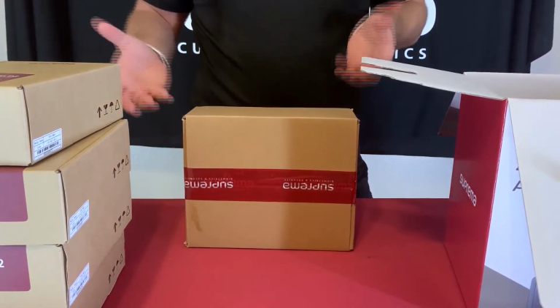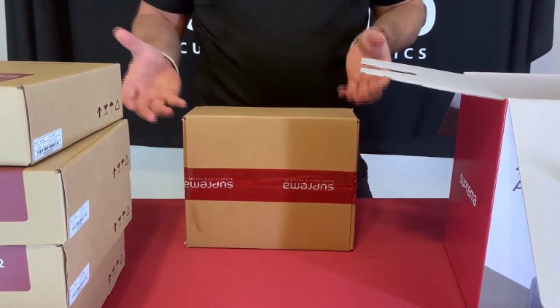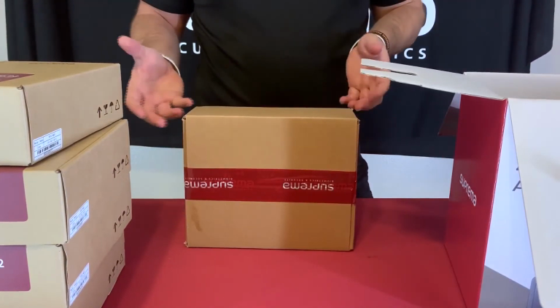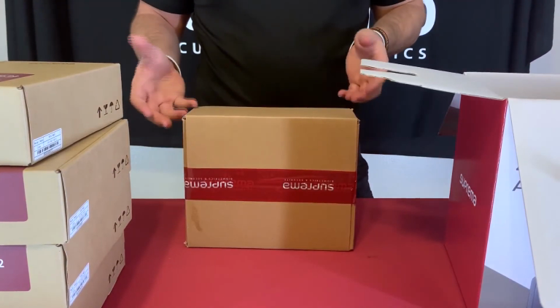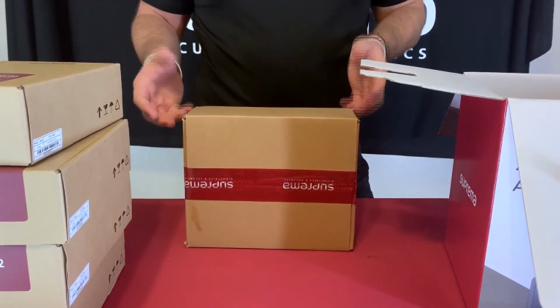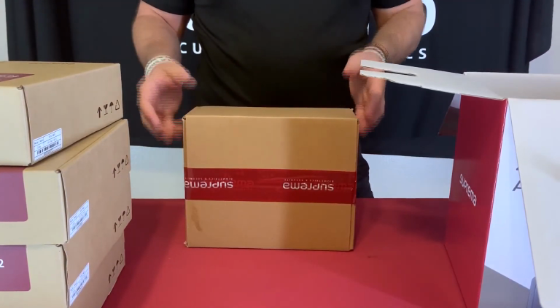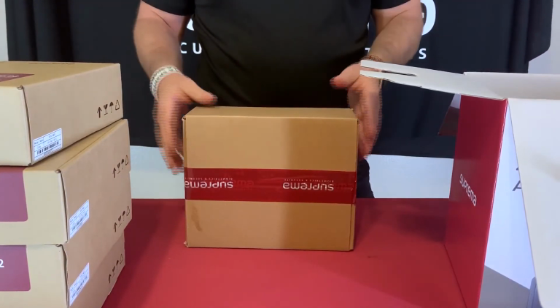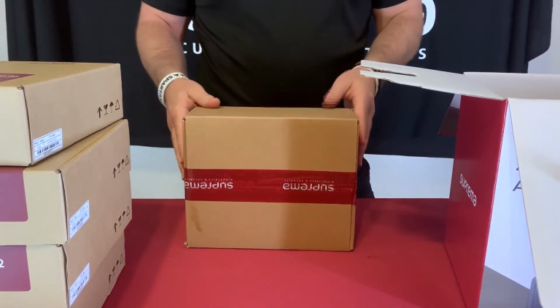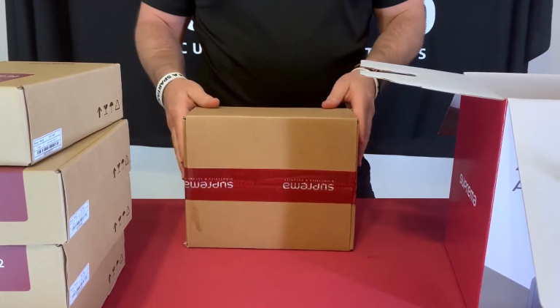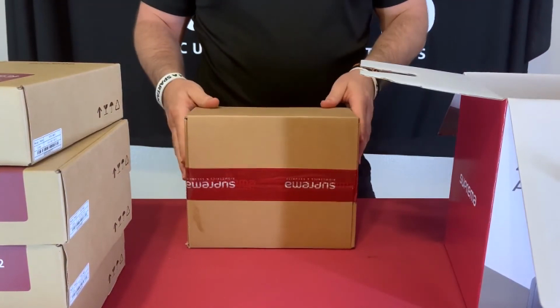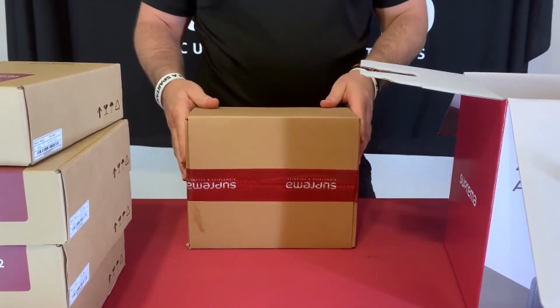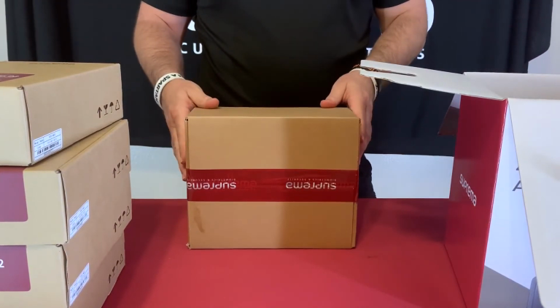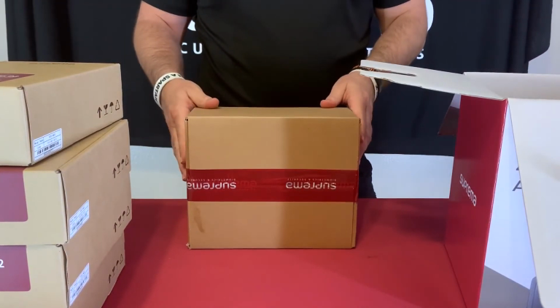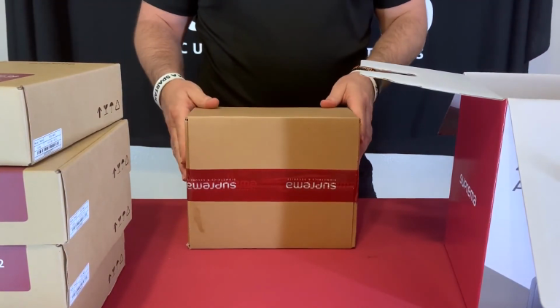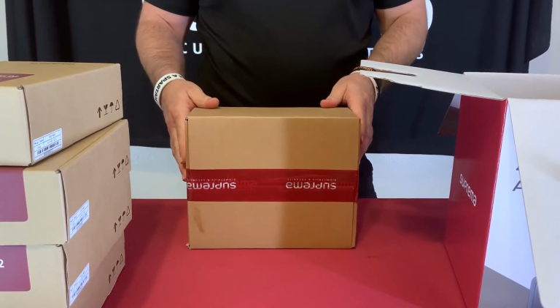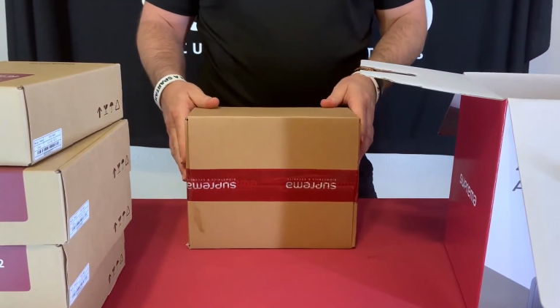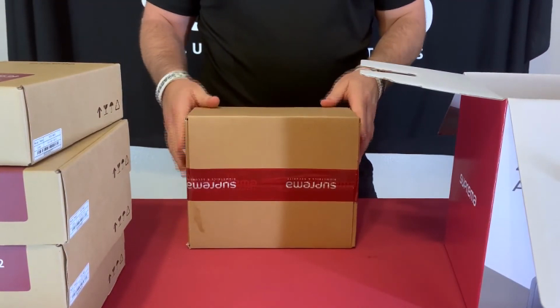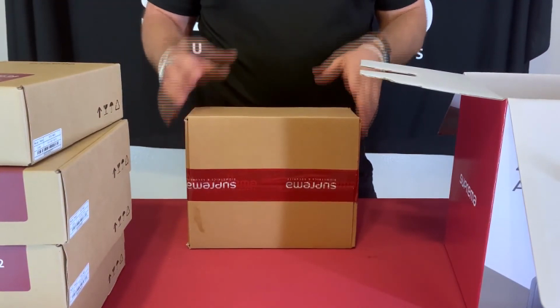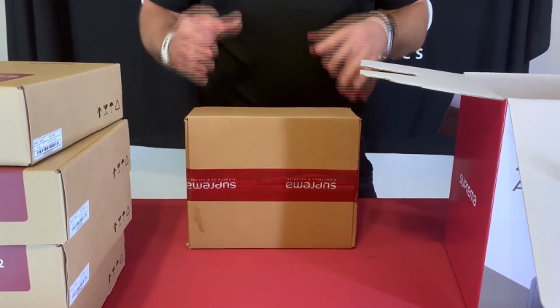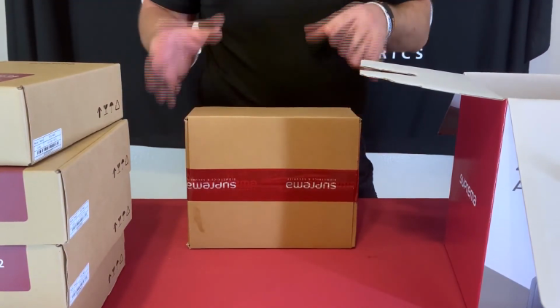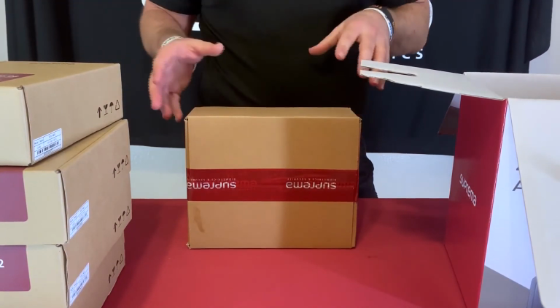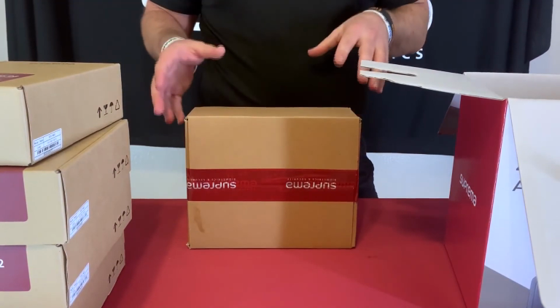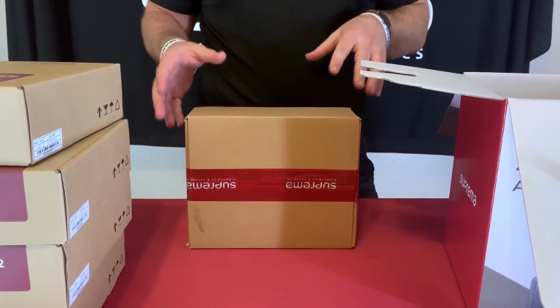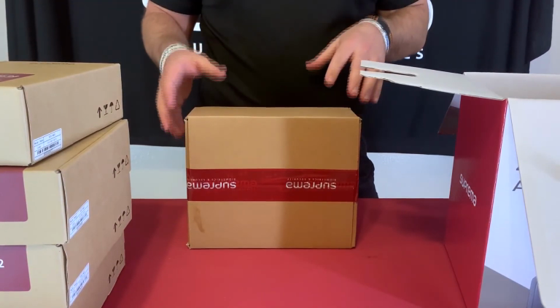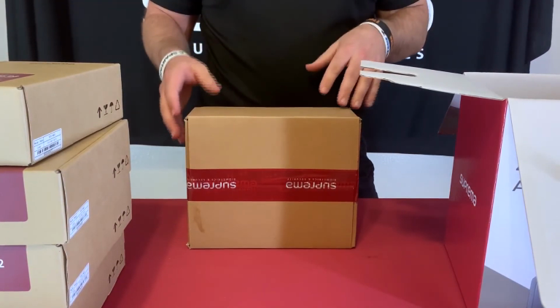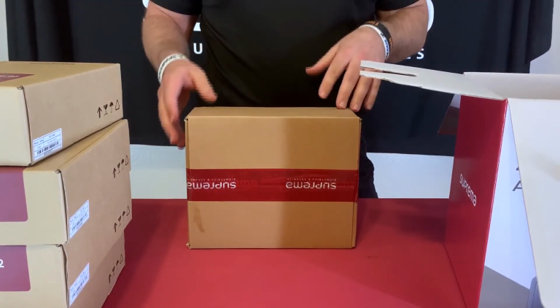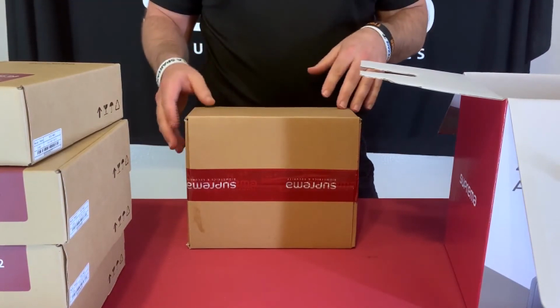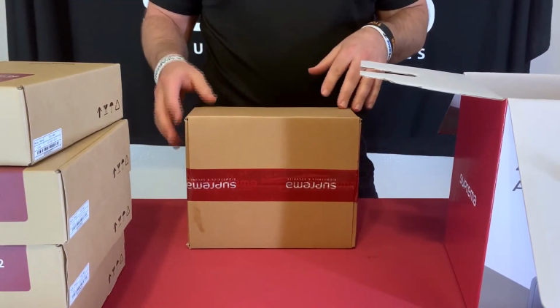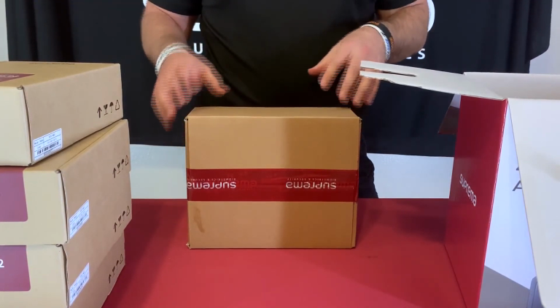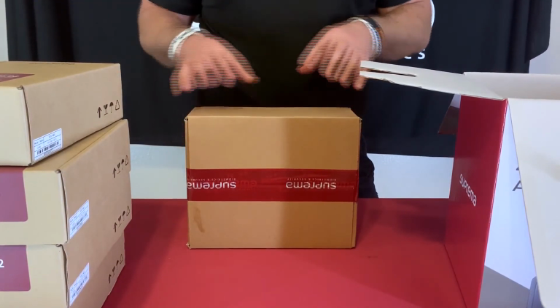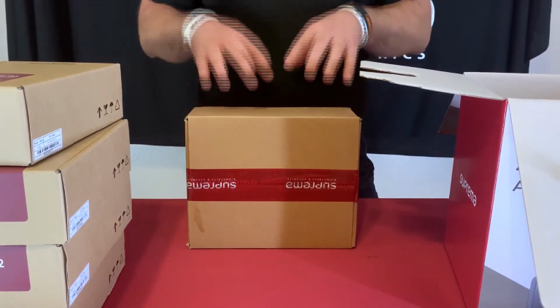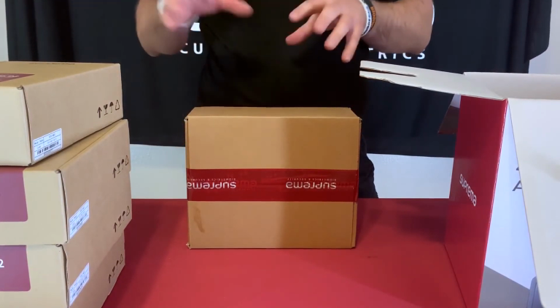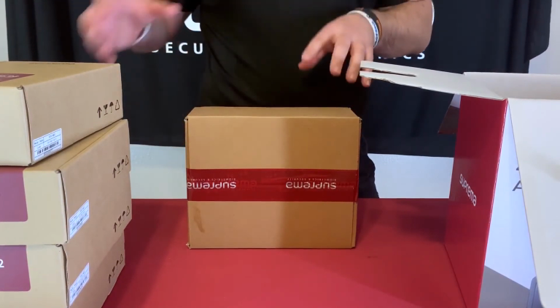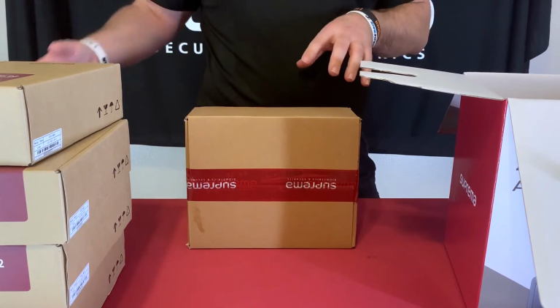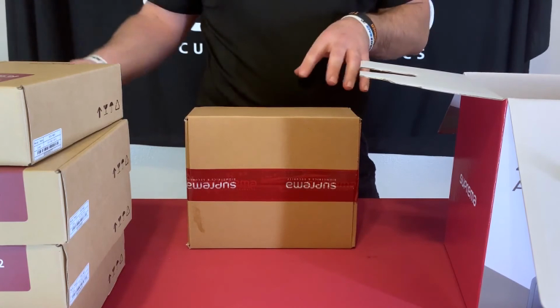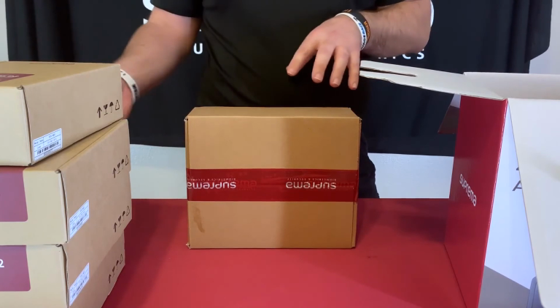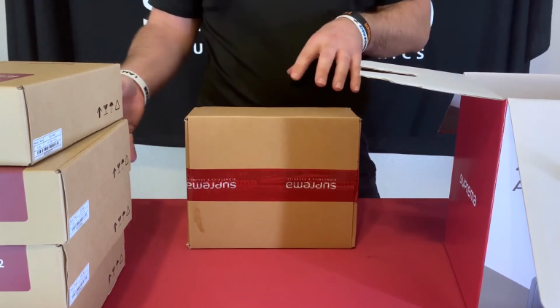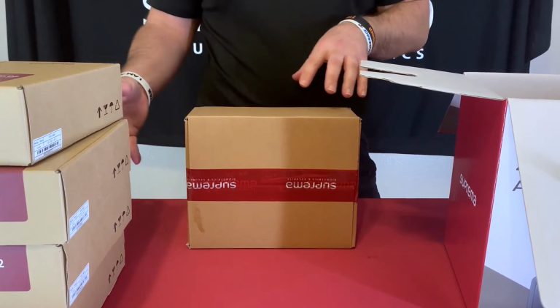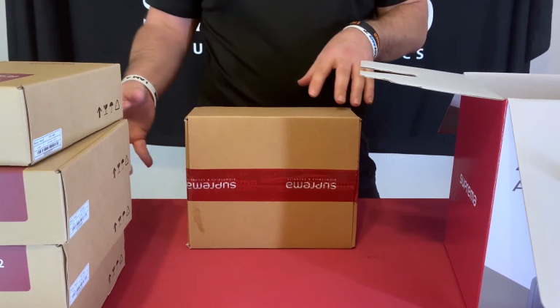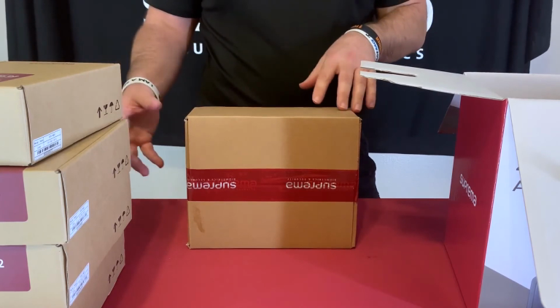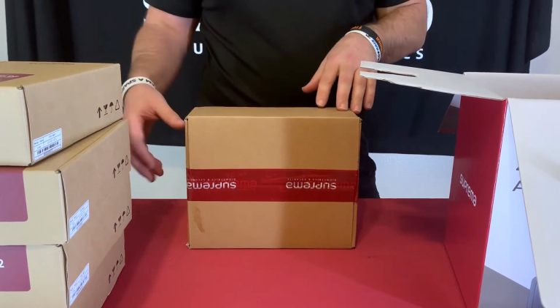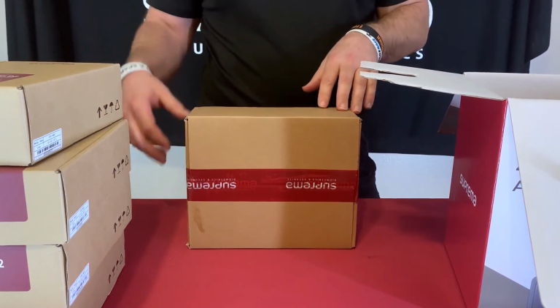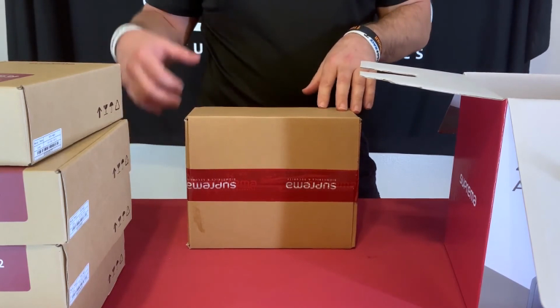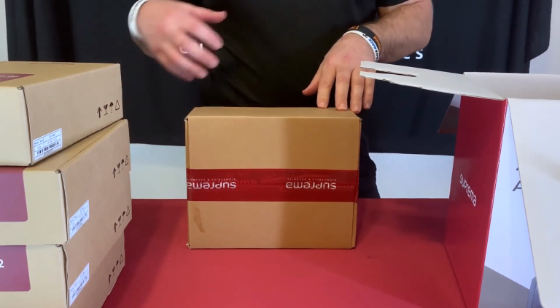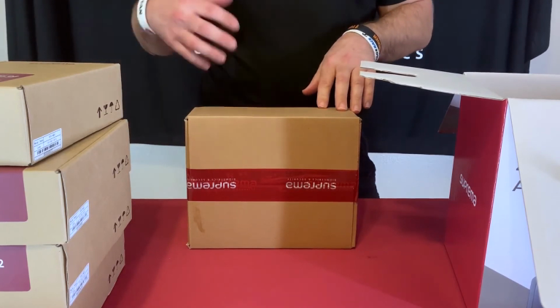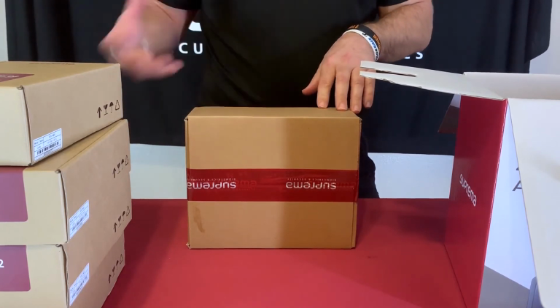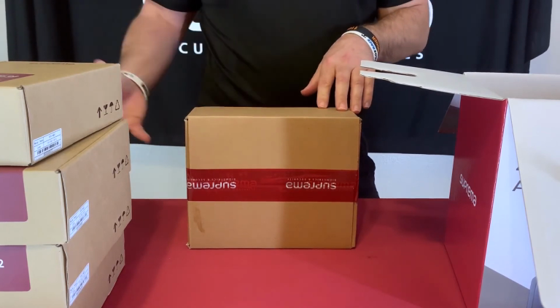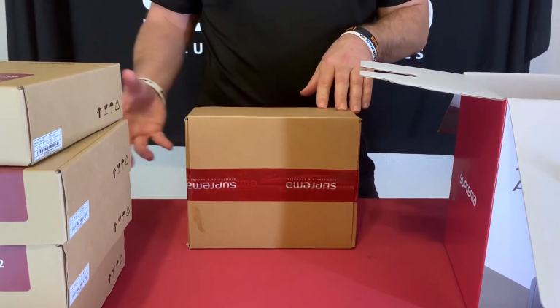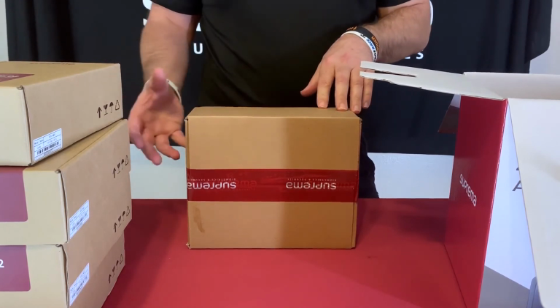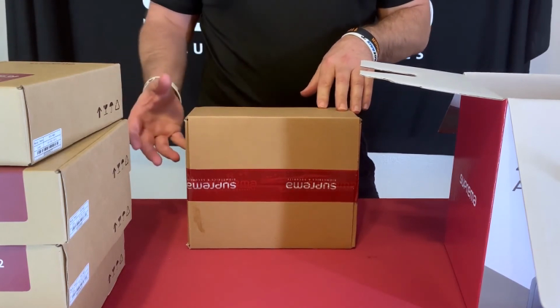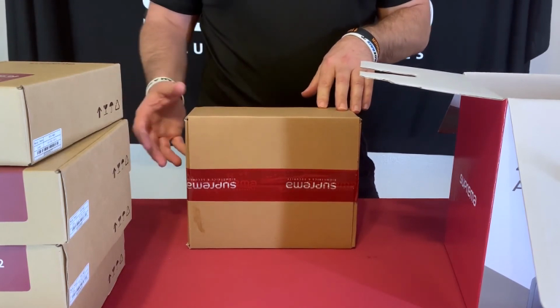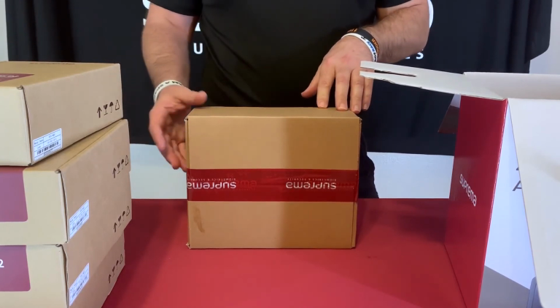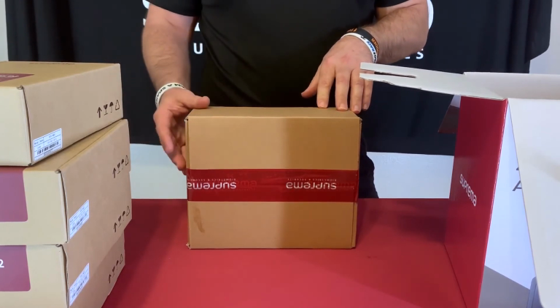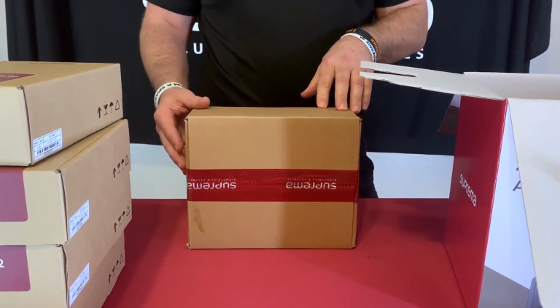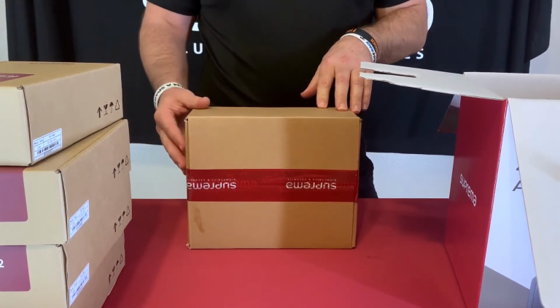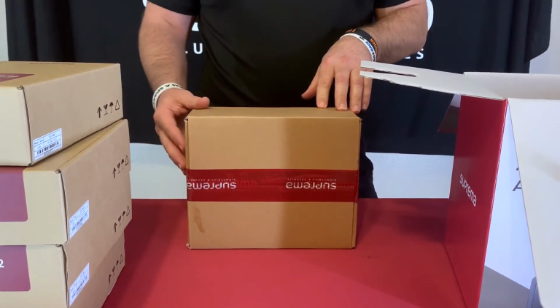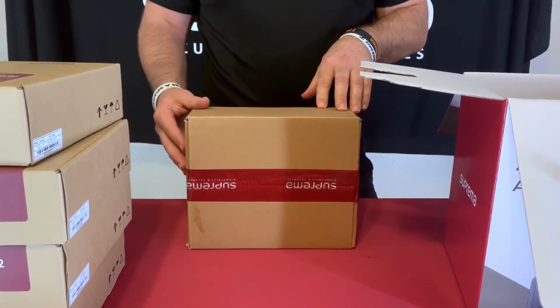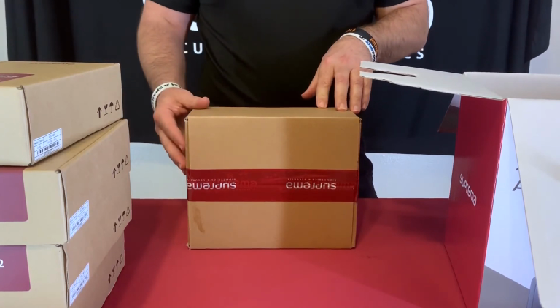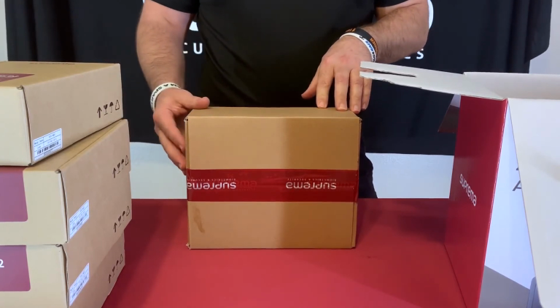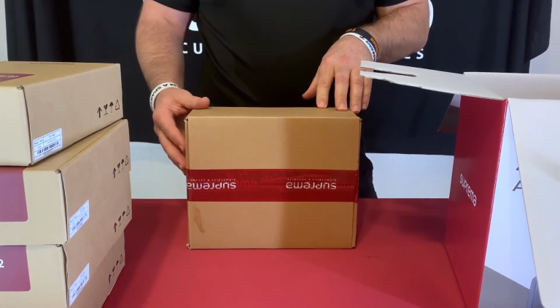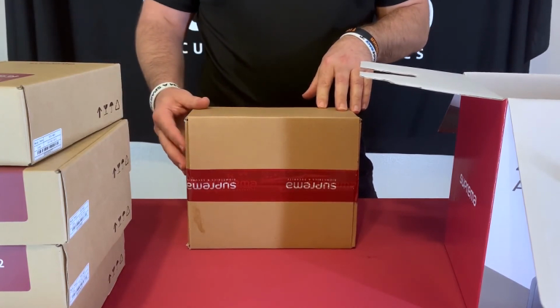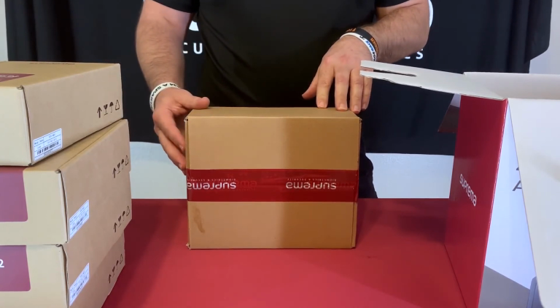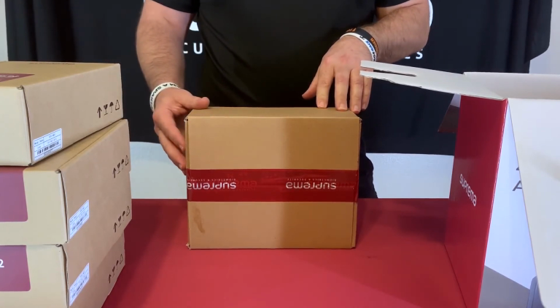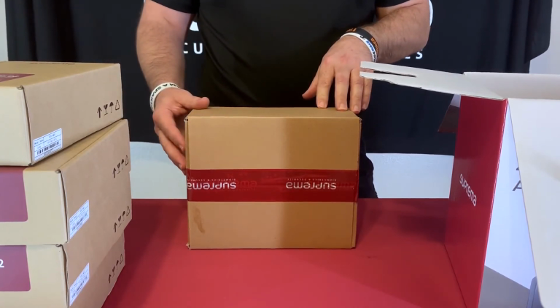That's a simple unboxing of what's in here, and I'll have some other short videos actually opening each one of these and showing you those components. Thank you very much.